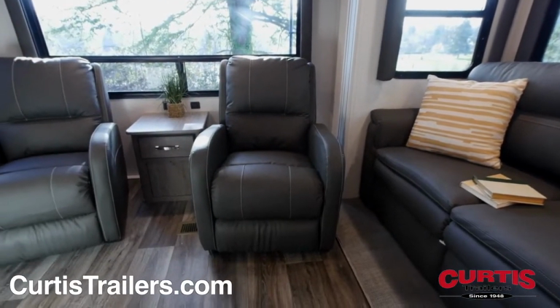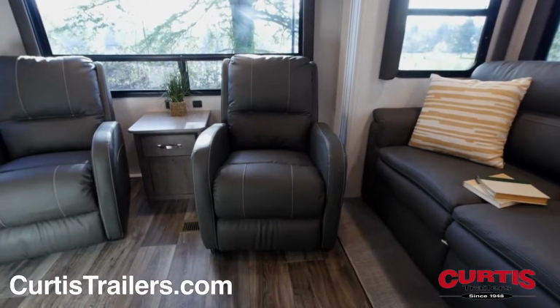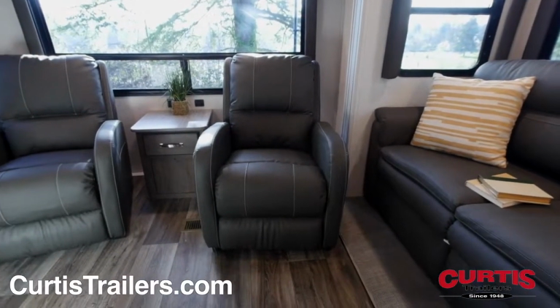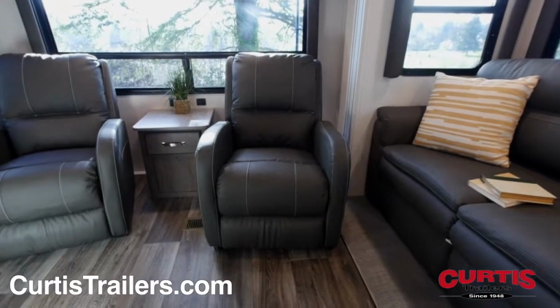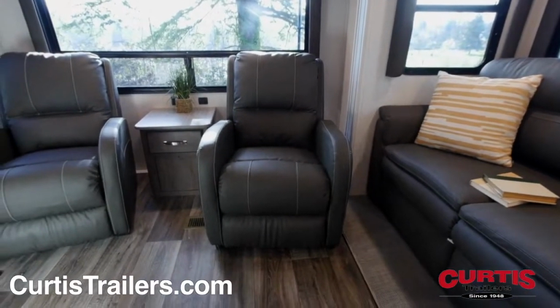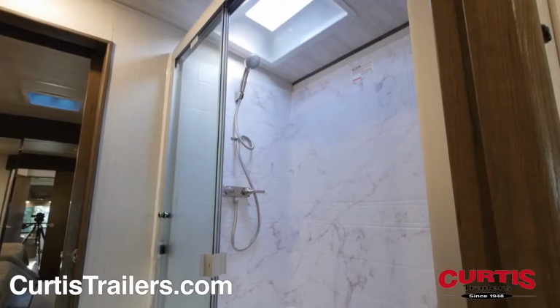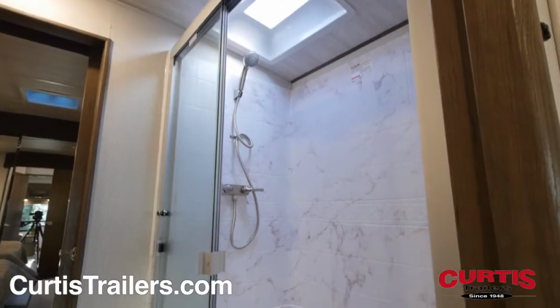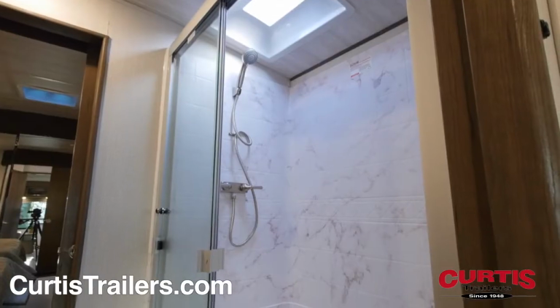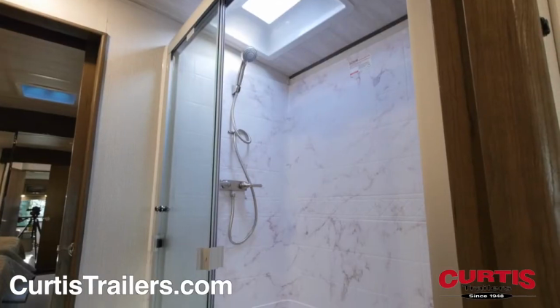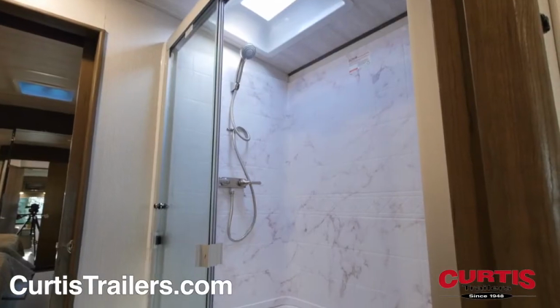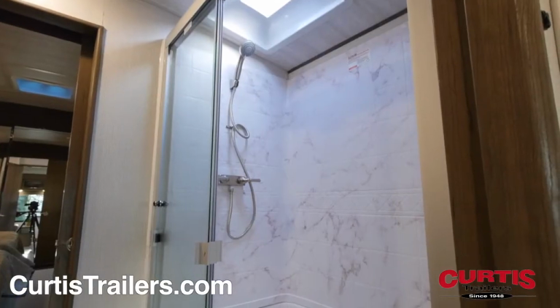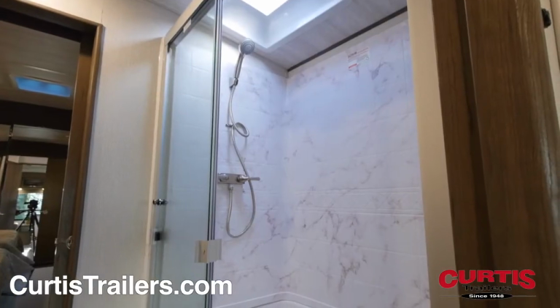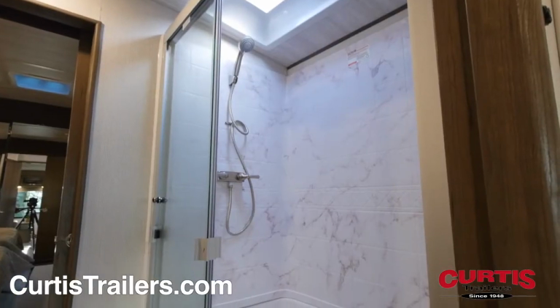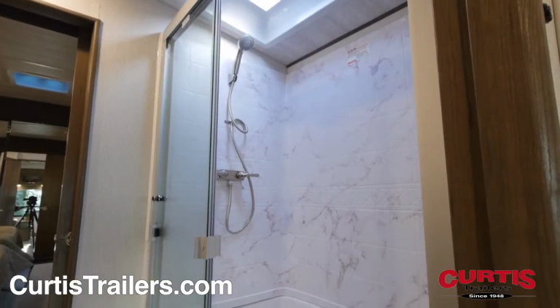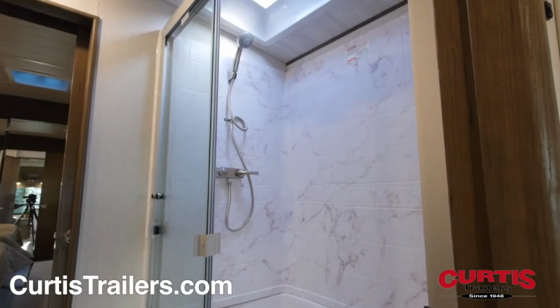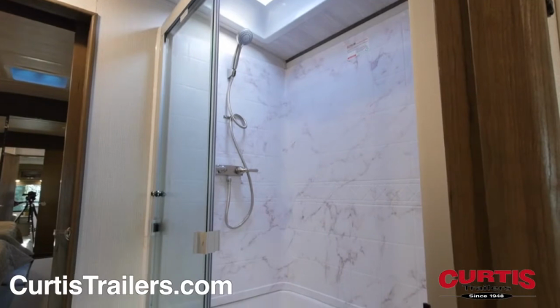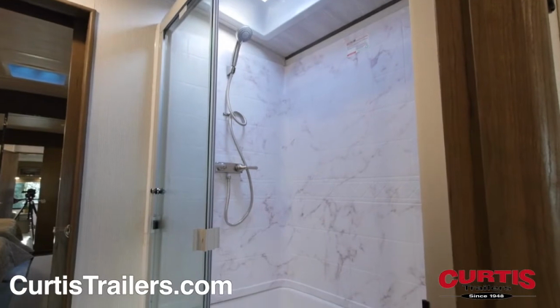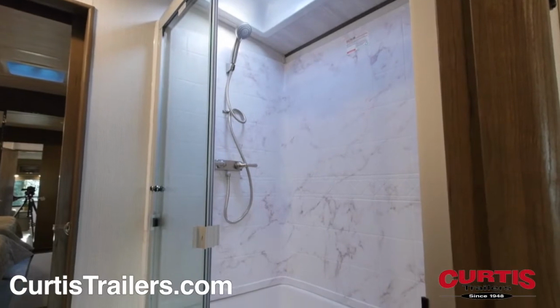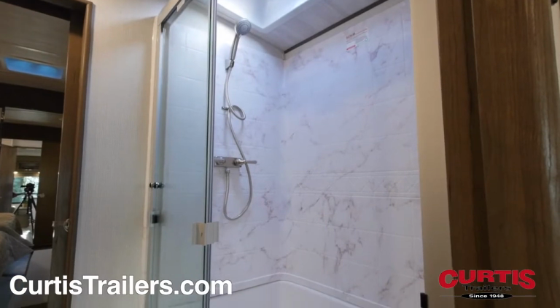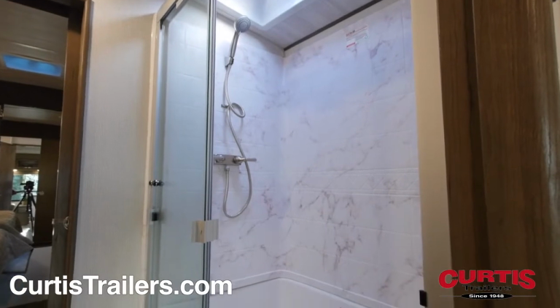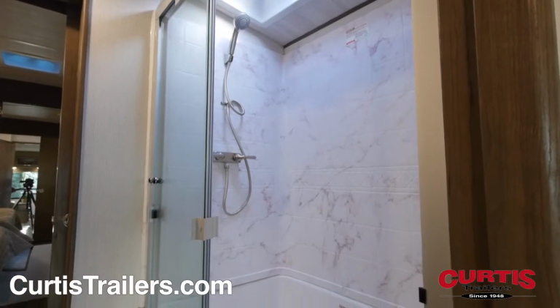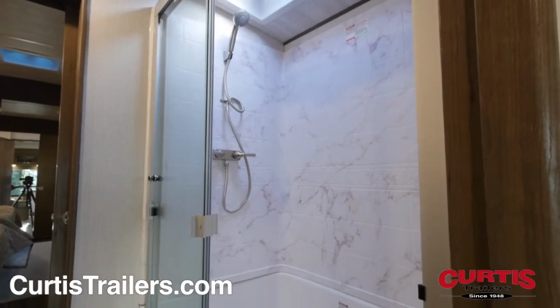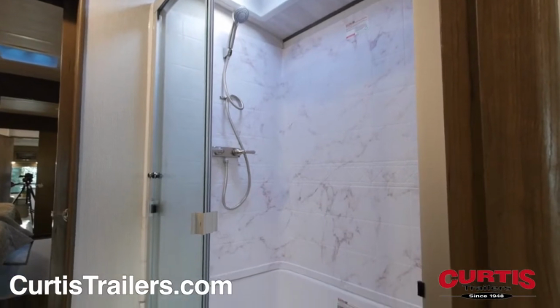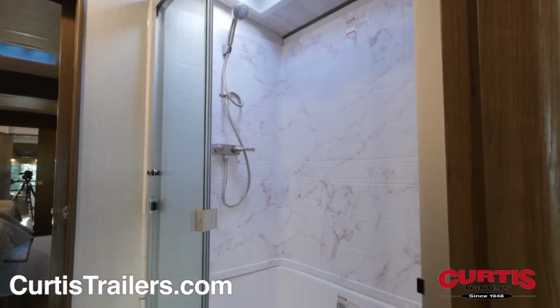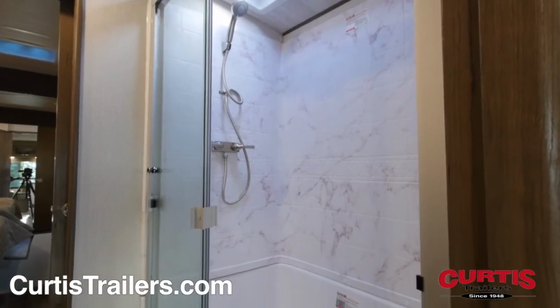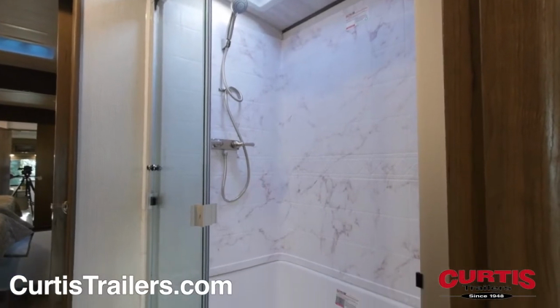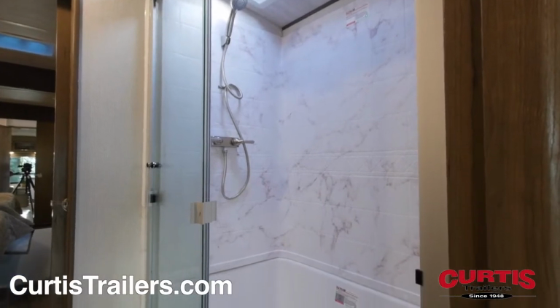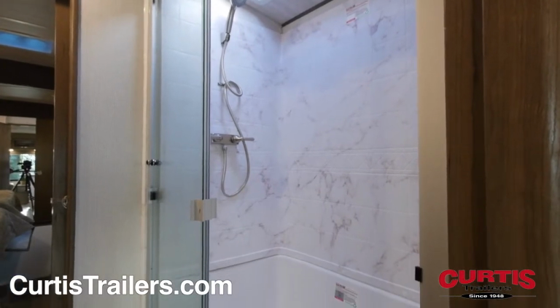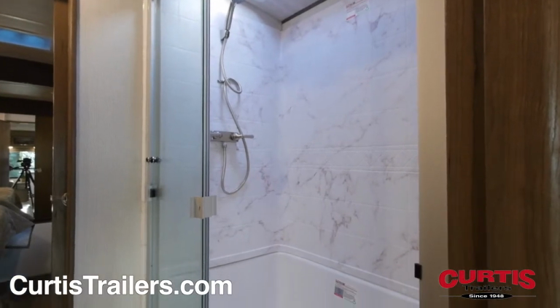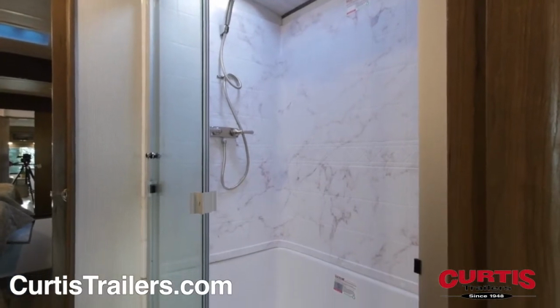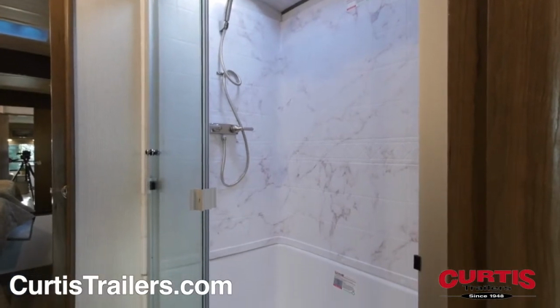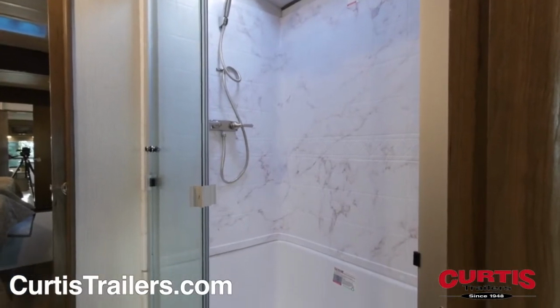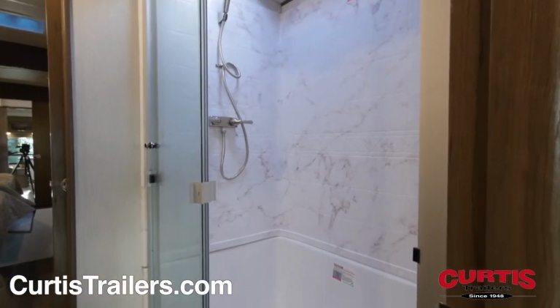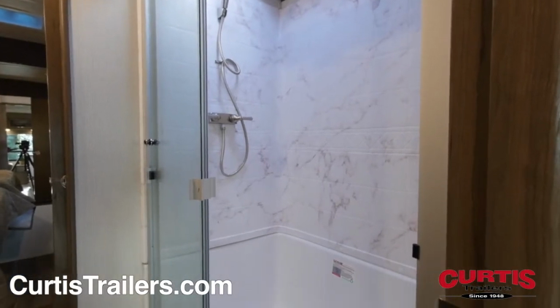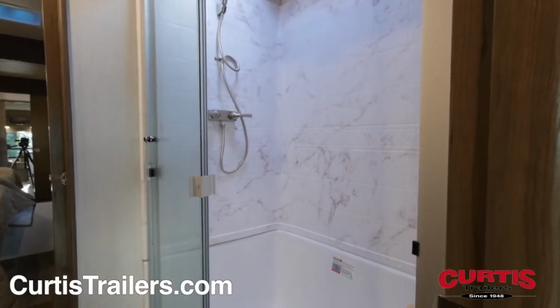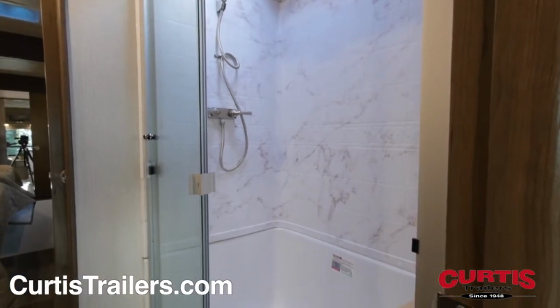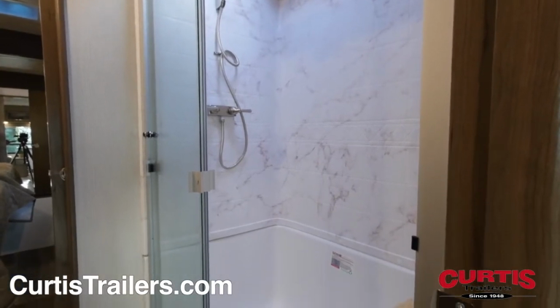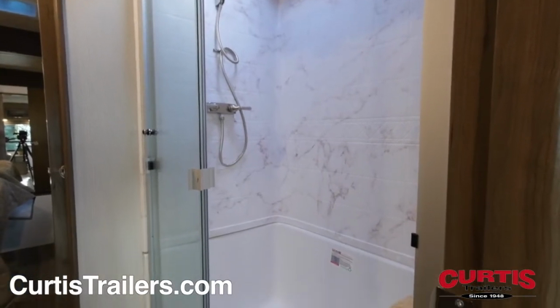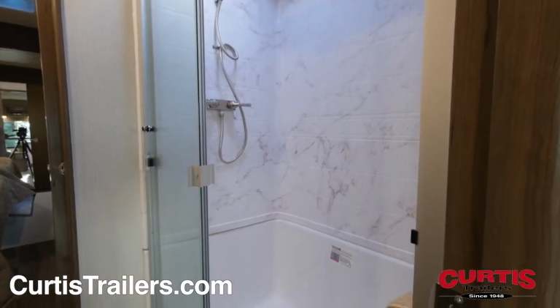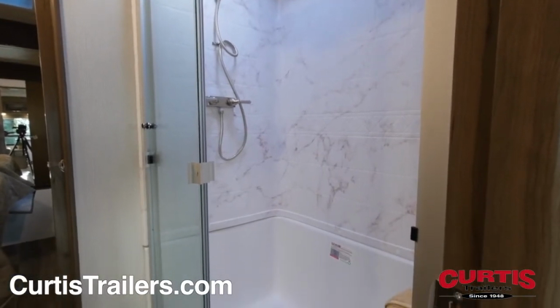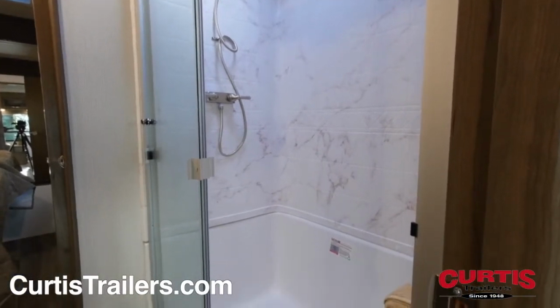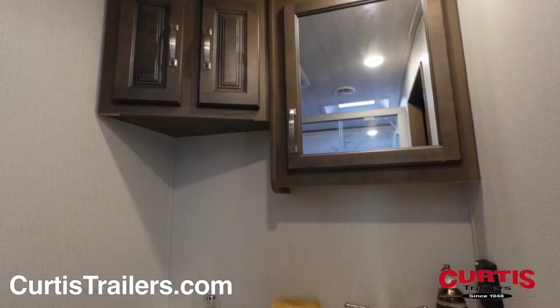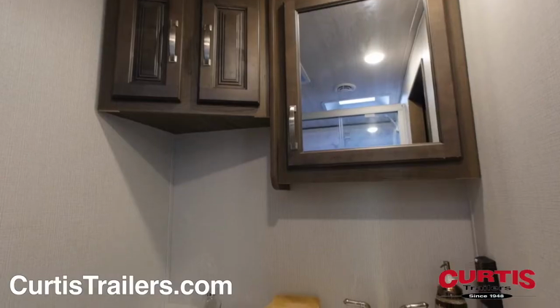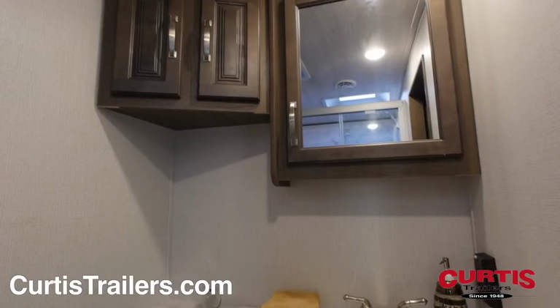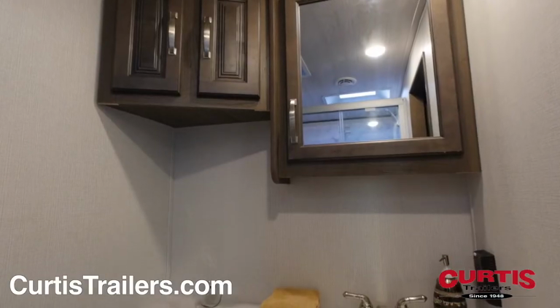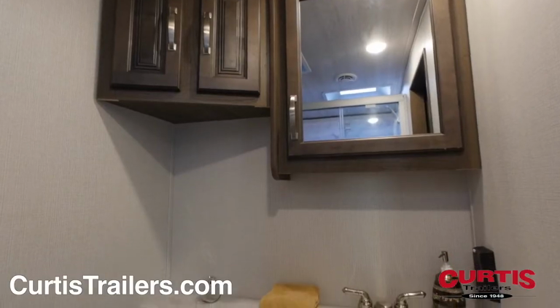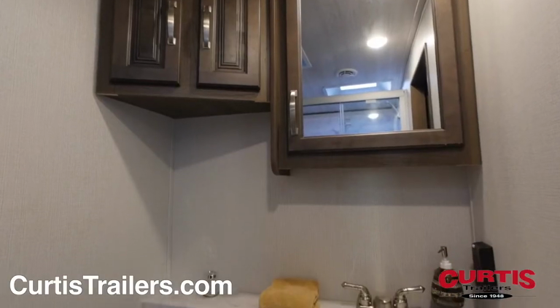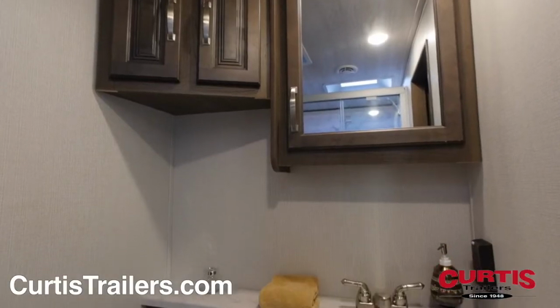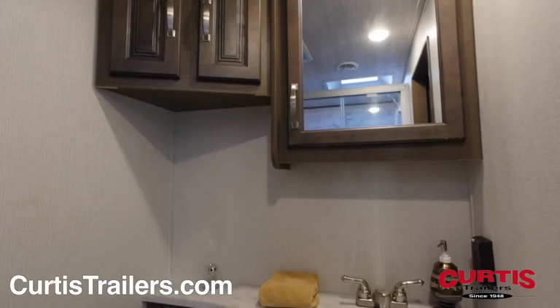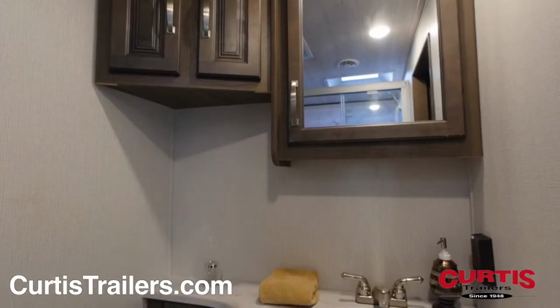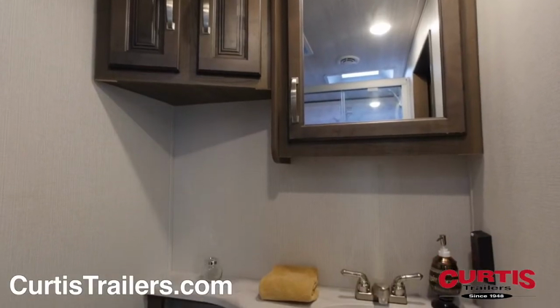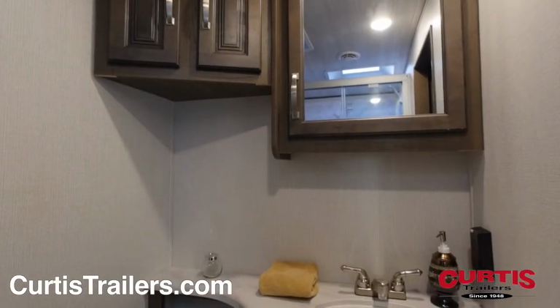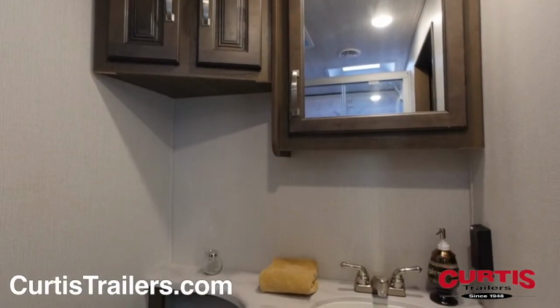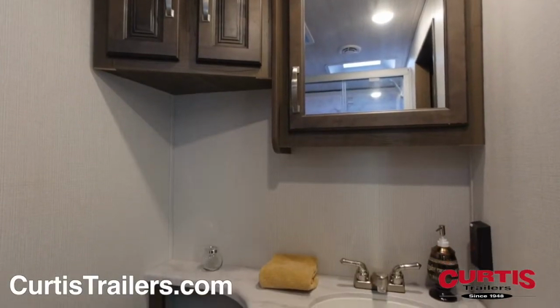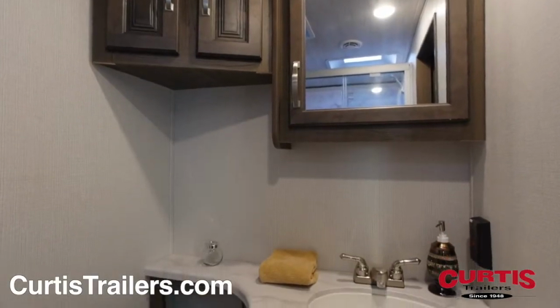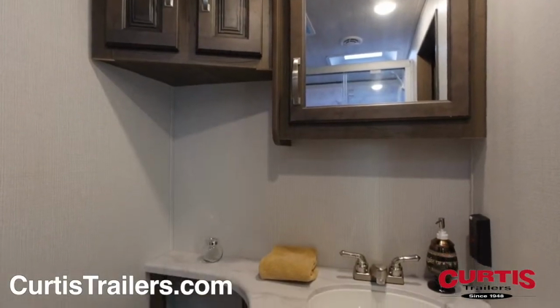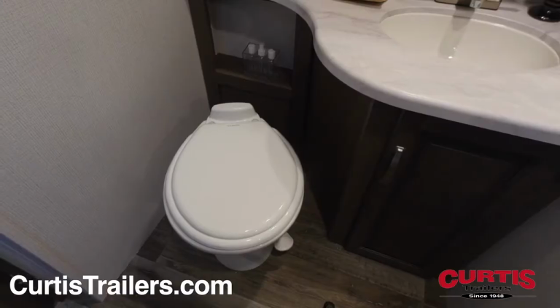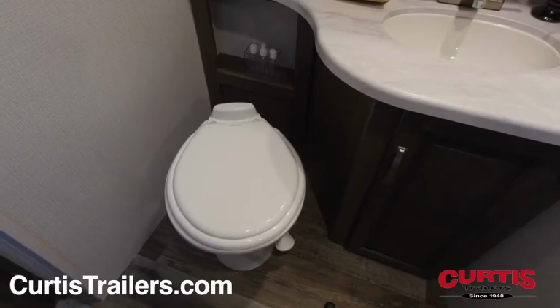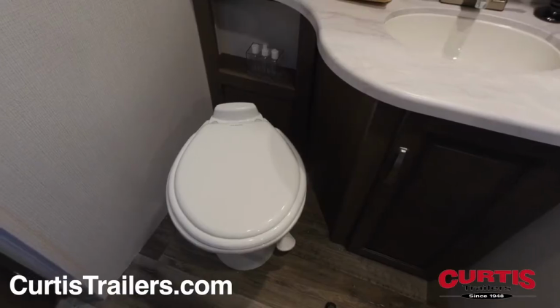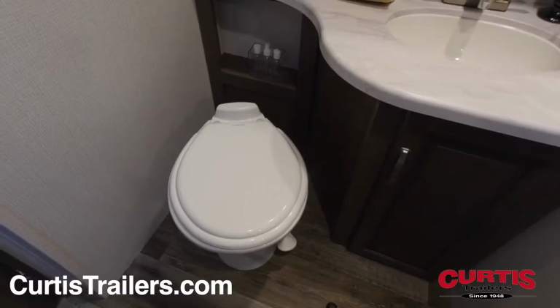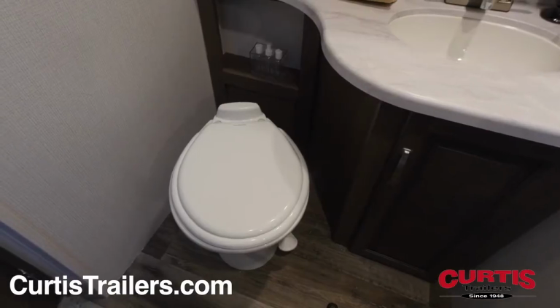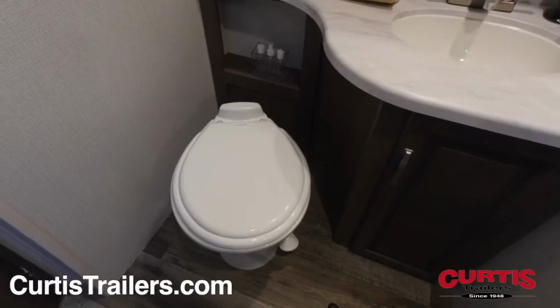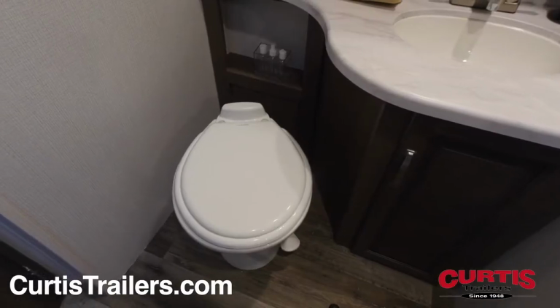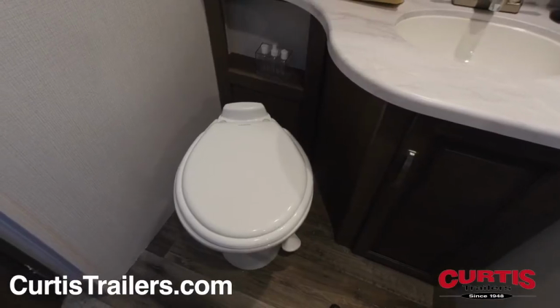In the bathroom, you'll find a skylight shower with sliding glass door, mirrored medicine cabinet, and a step flush toilet.